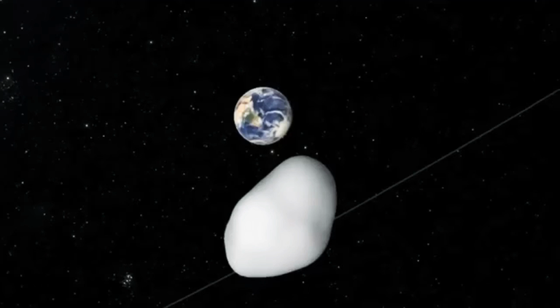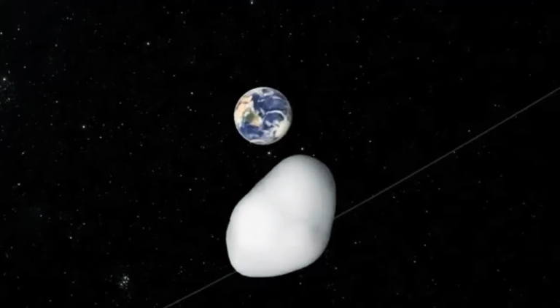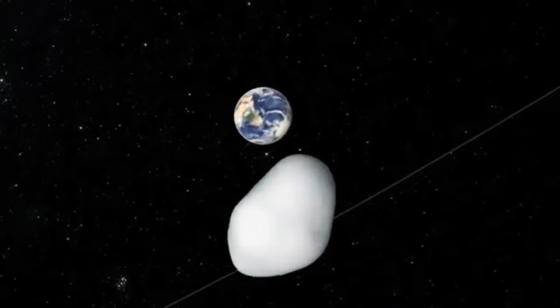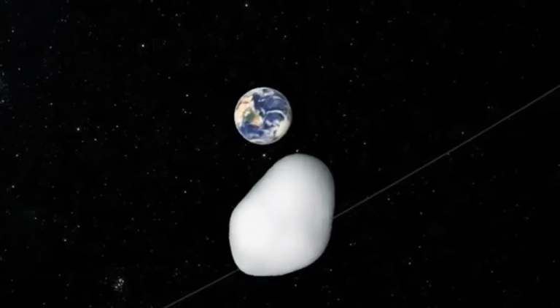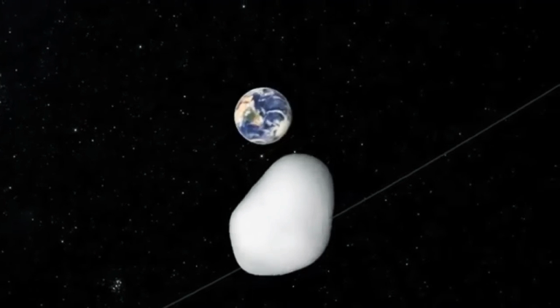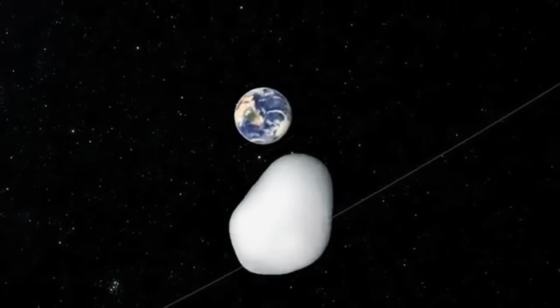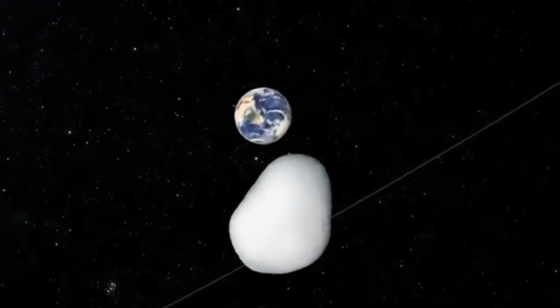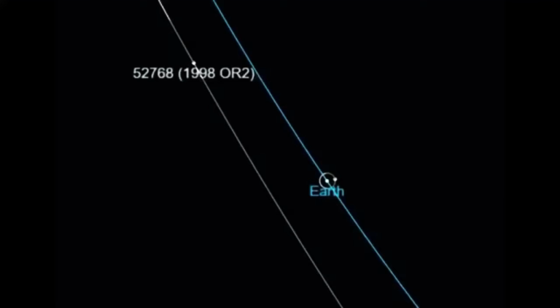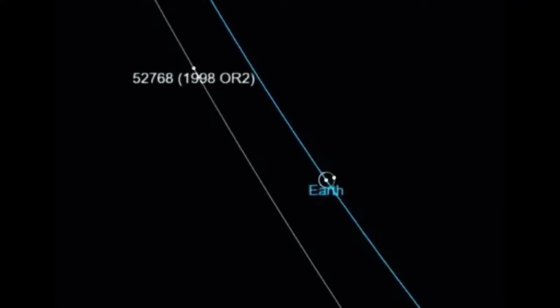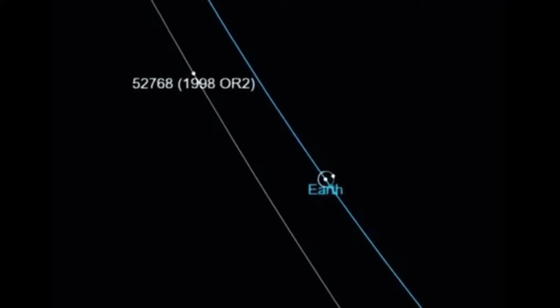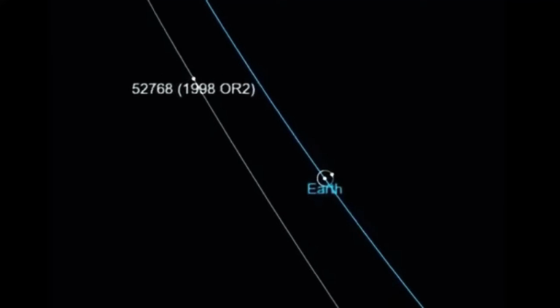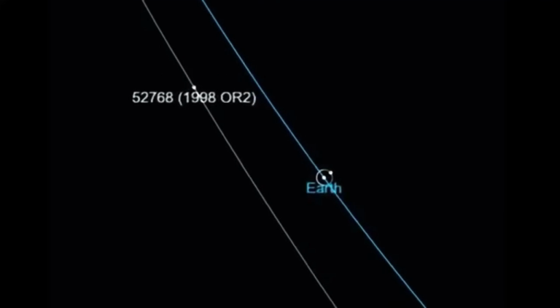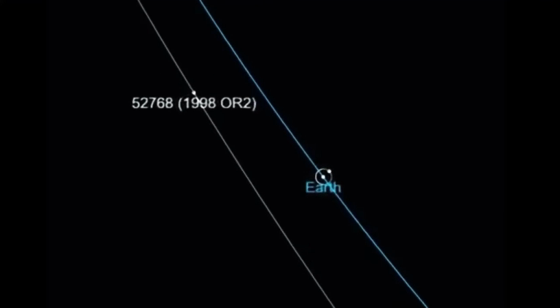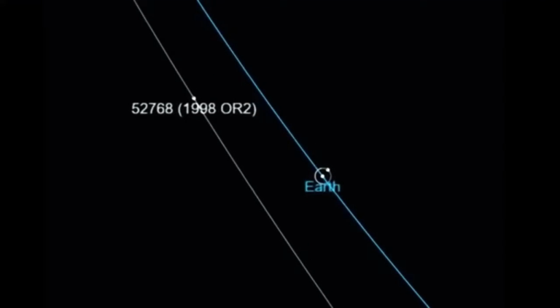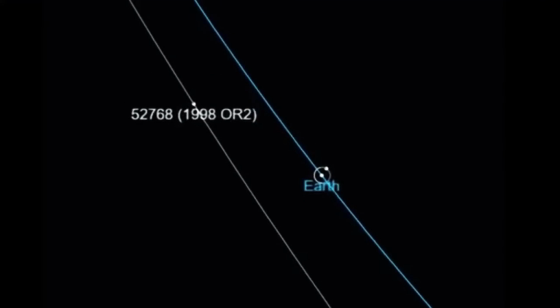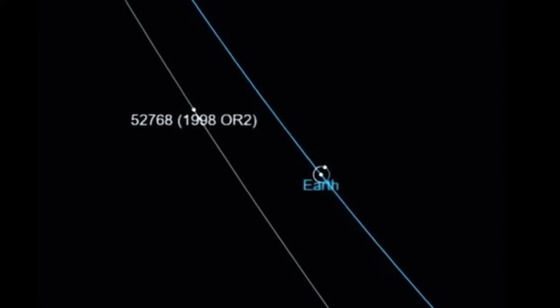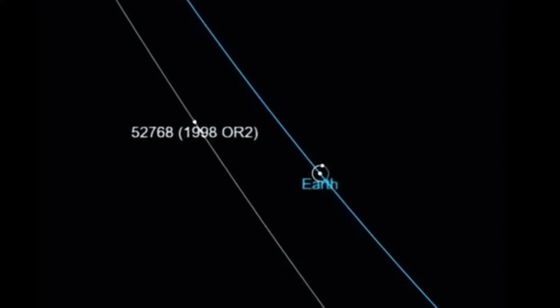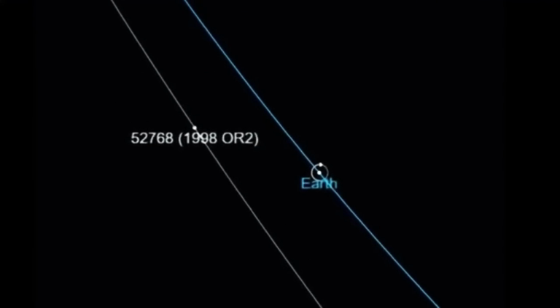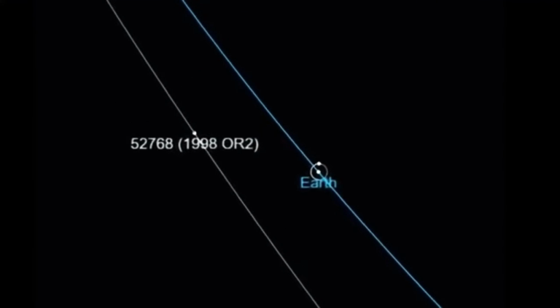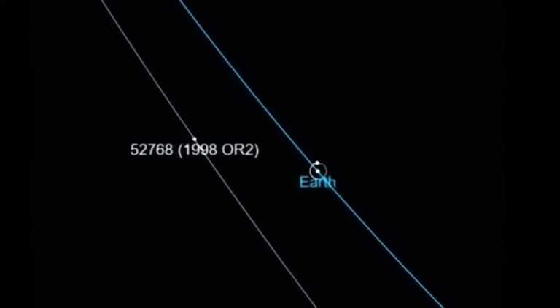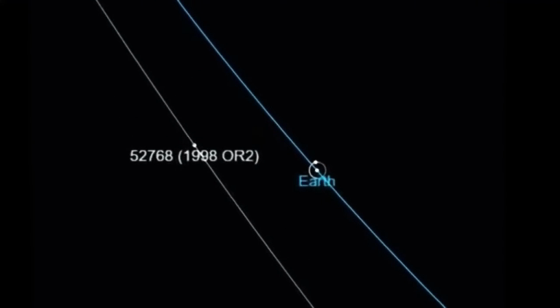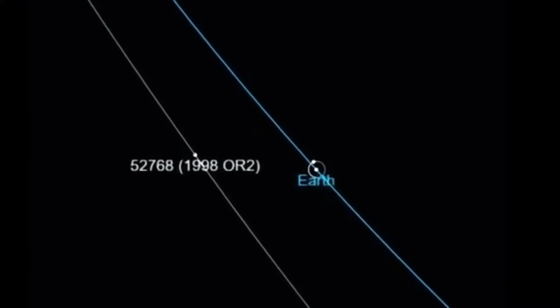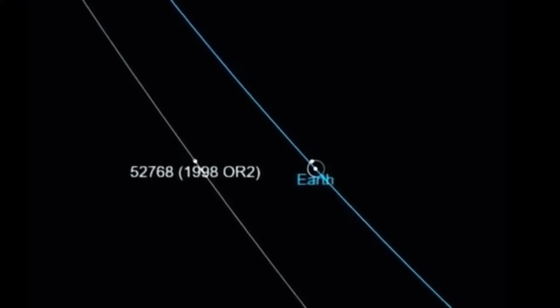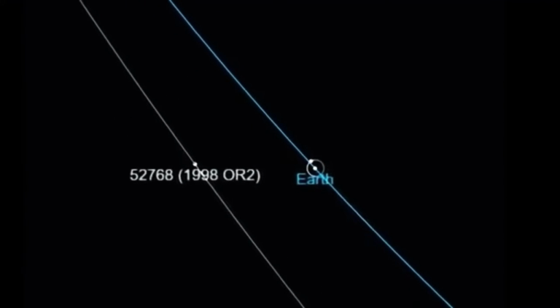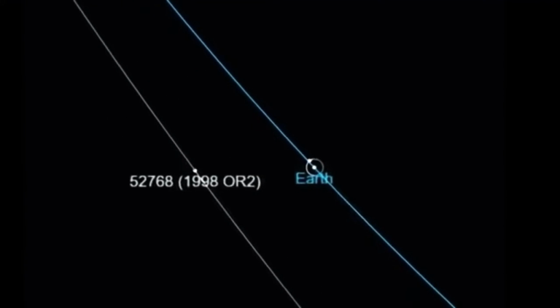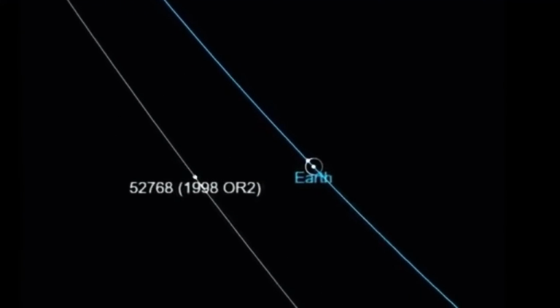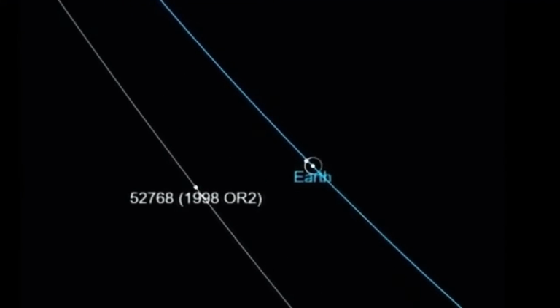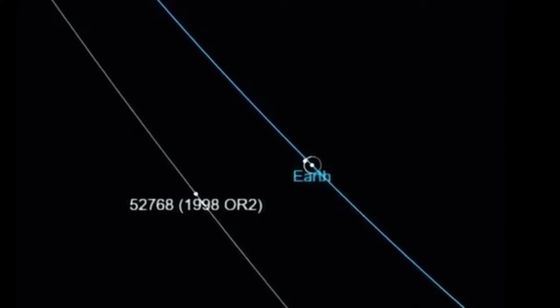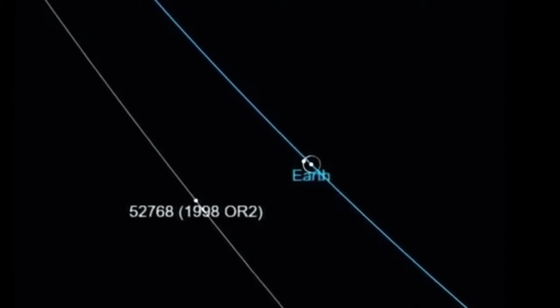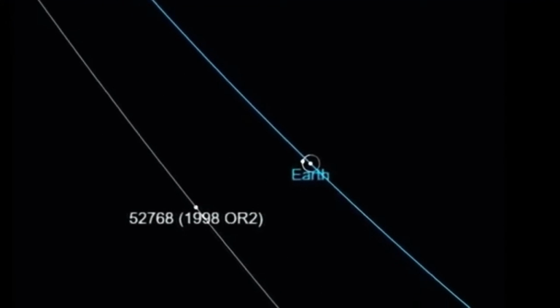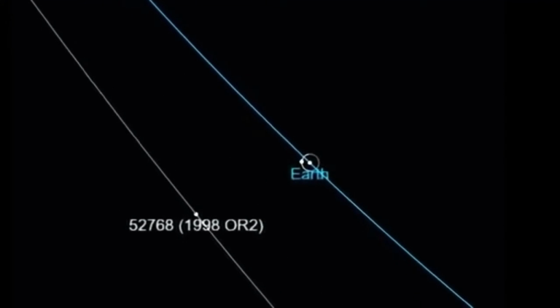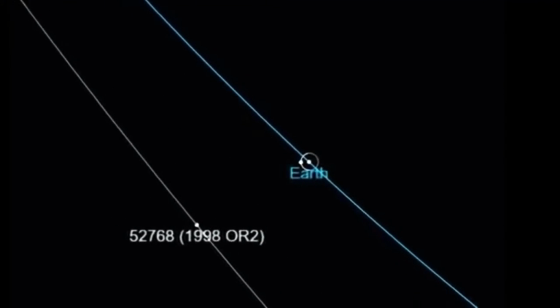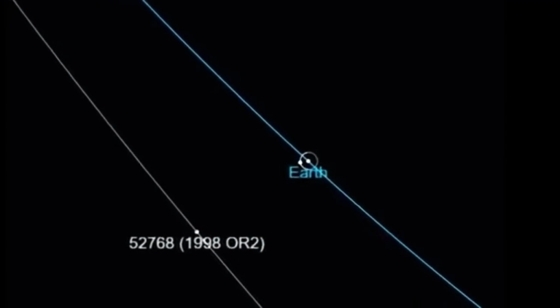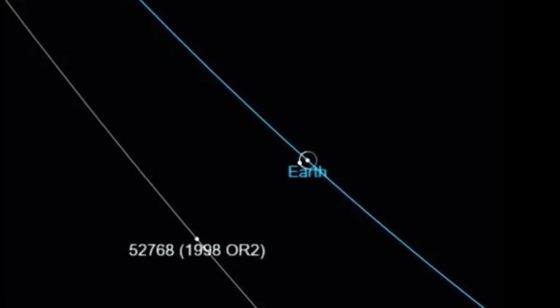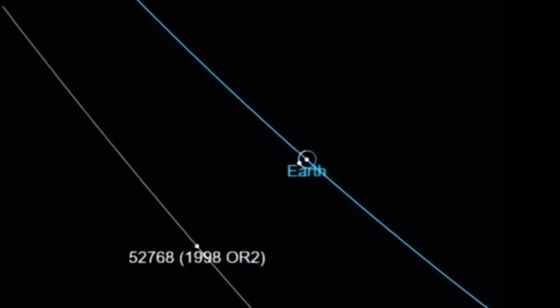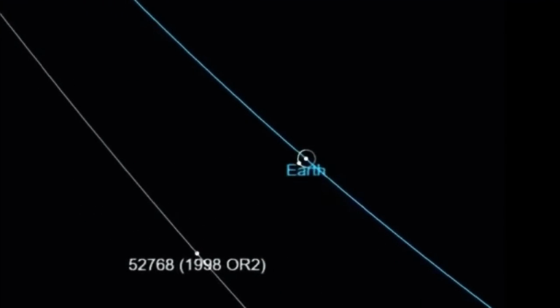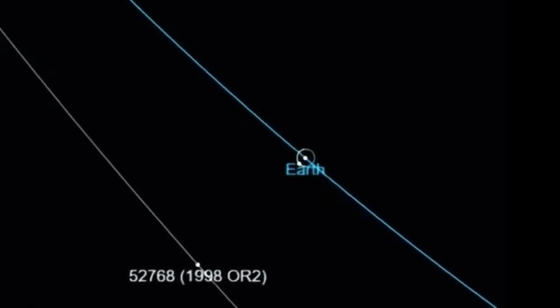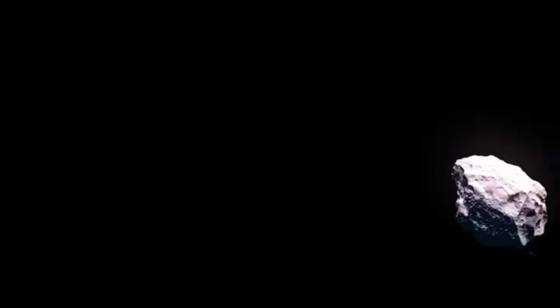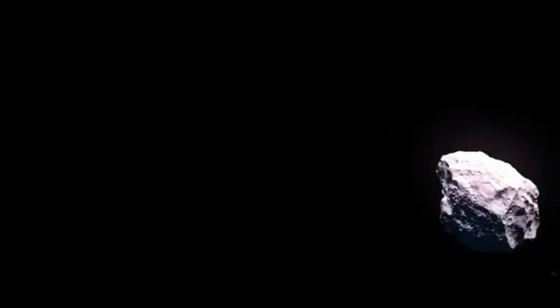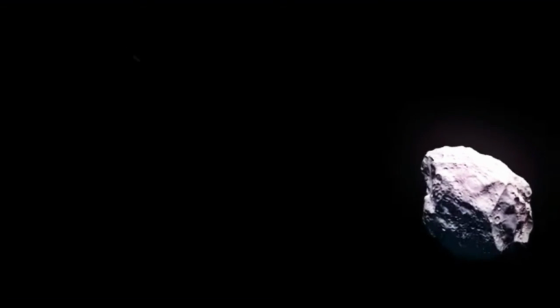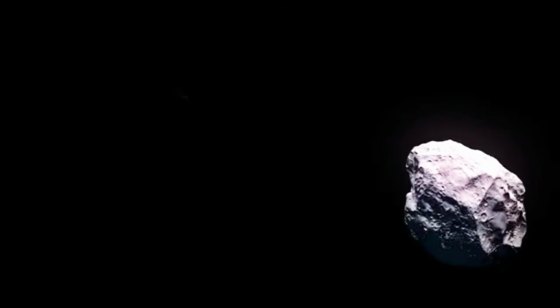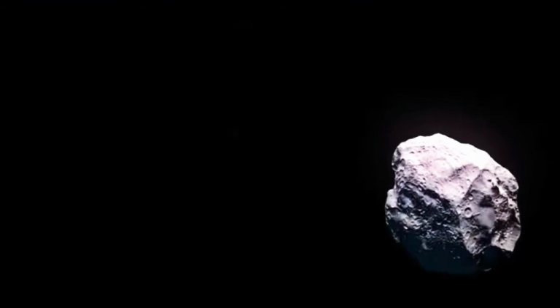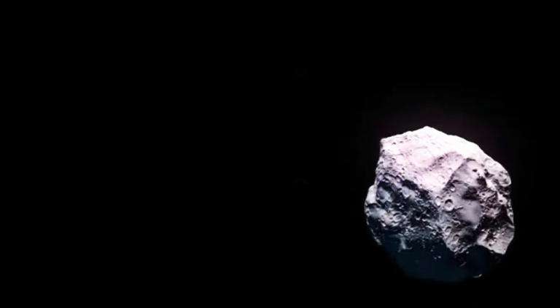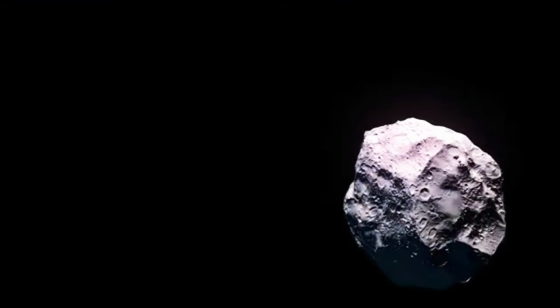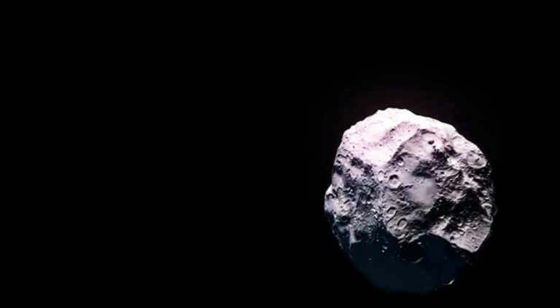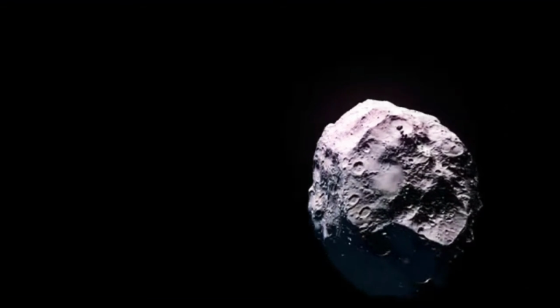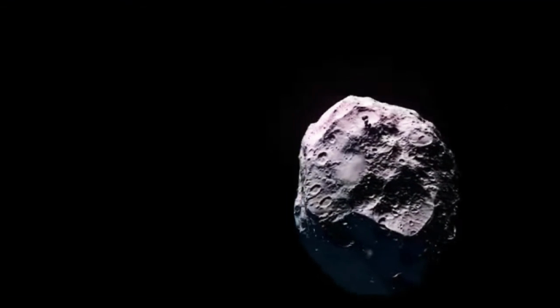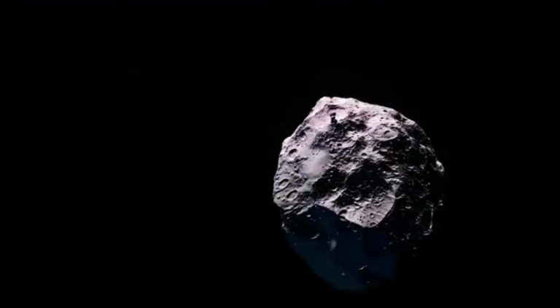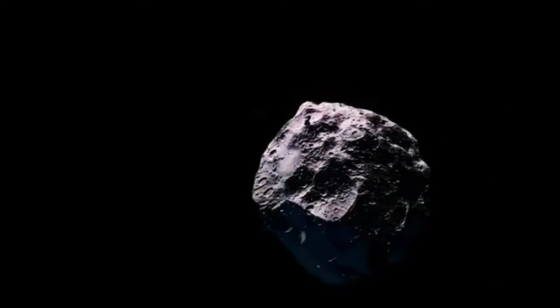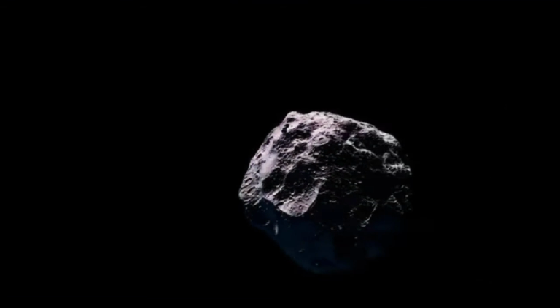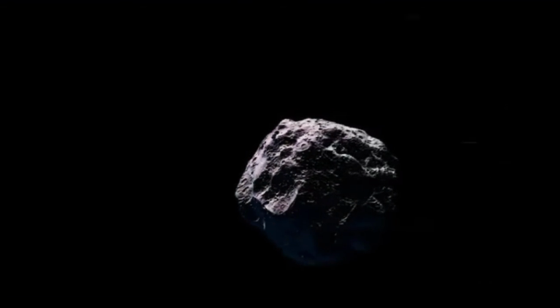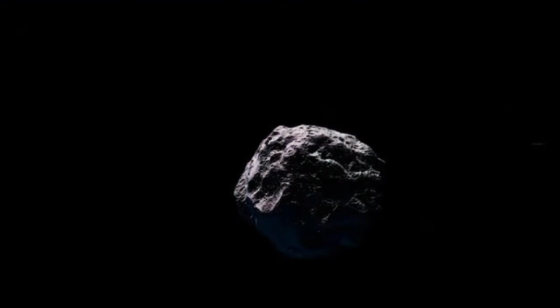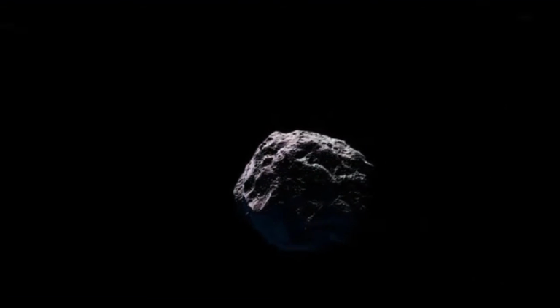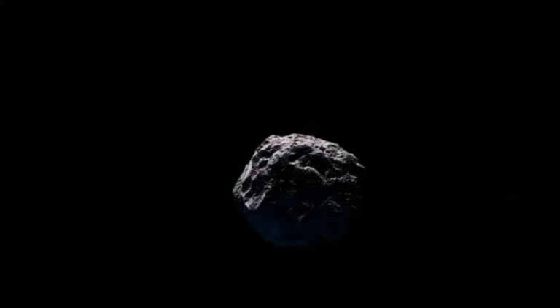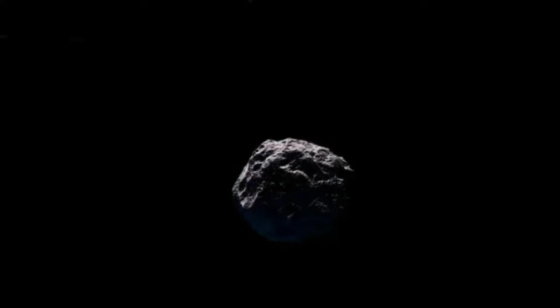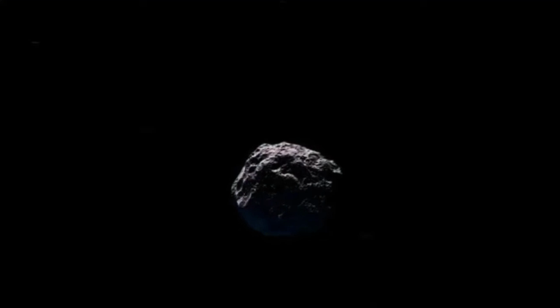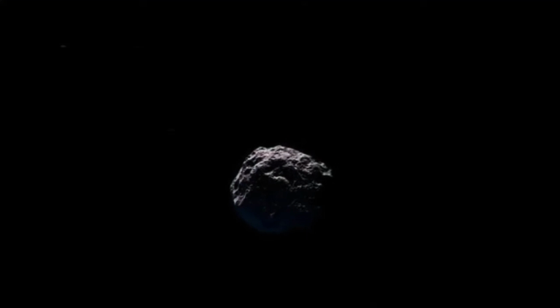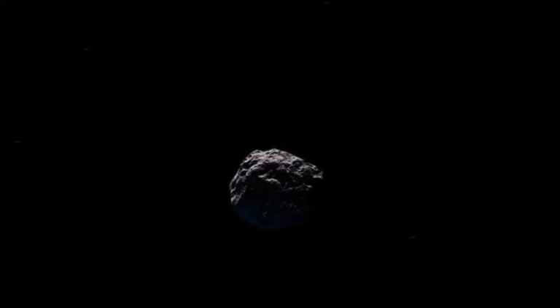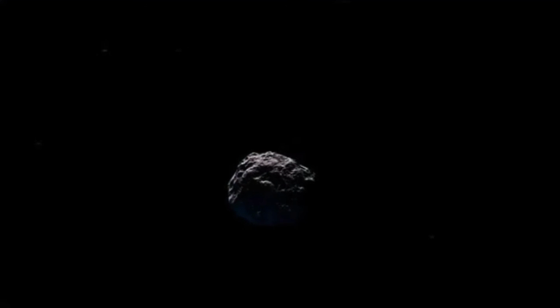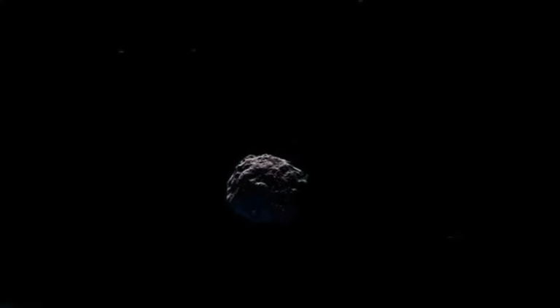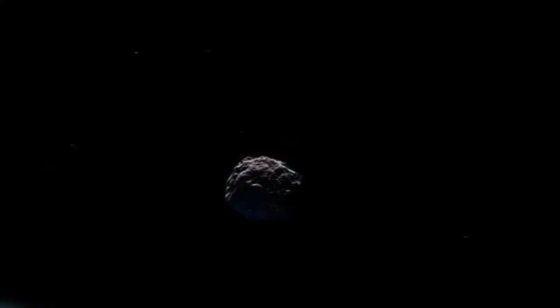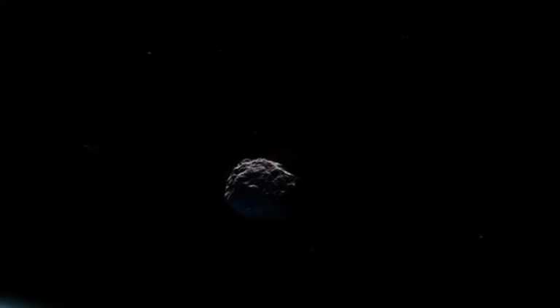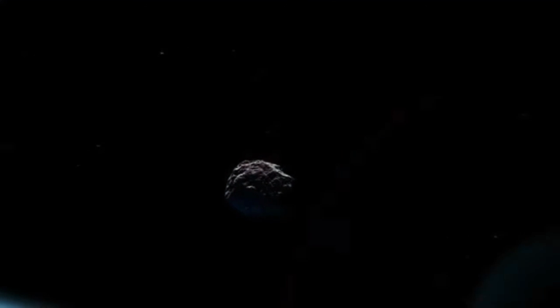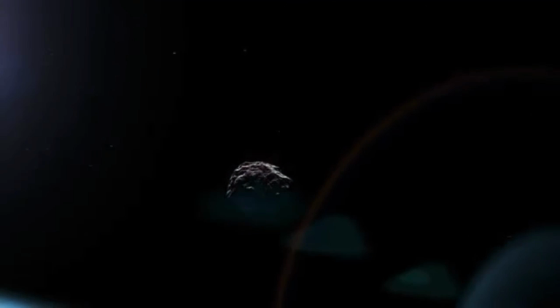...passes safely by. There's no need to worry. This asteroid will not even come close to hitting Earth.